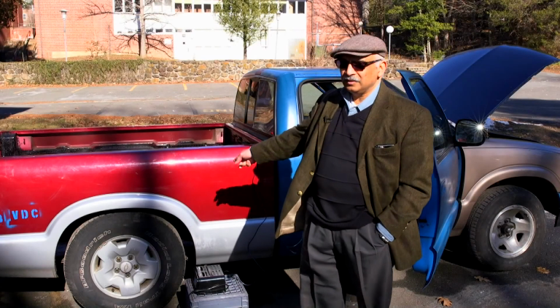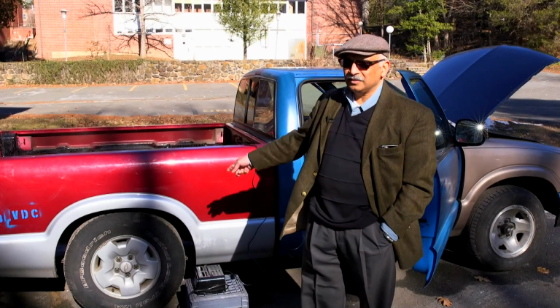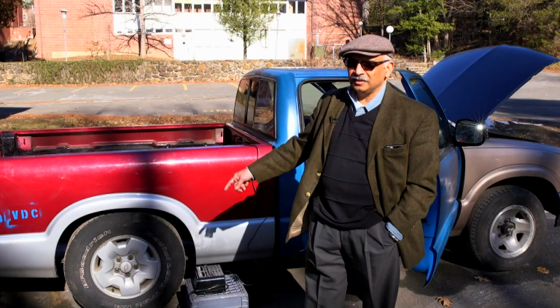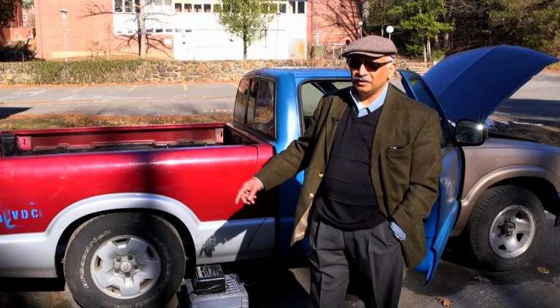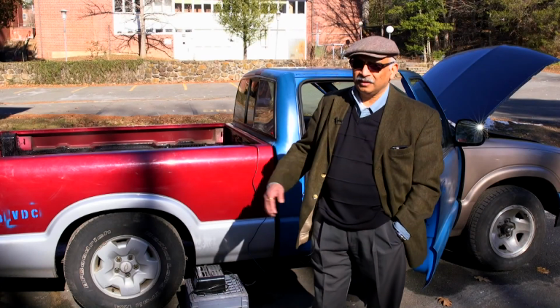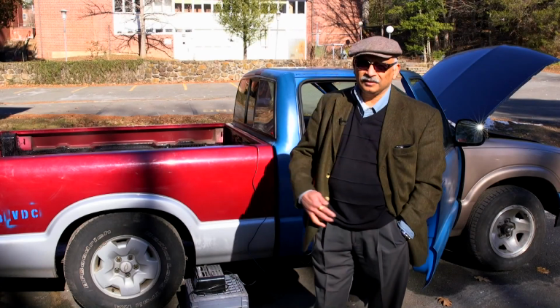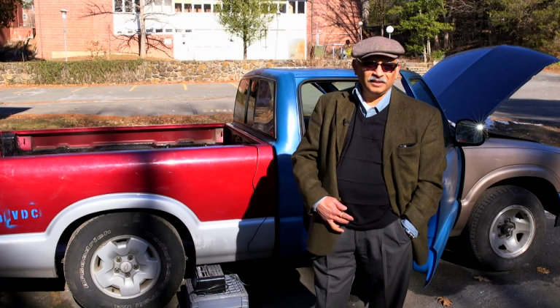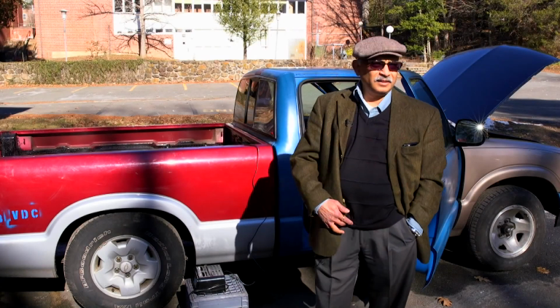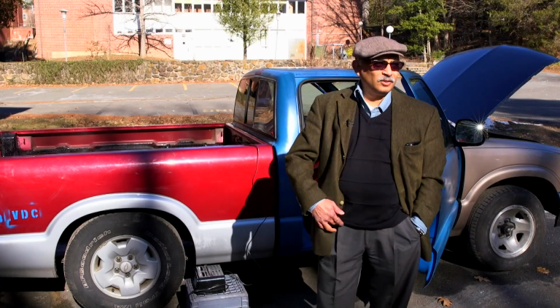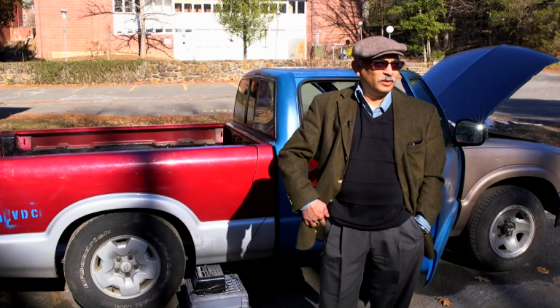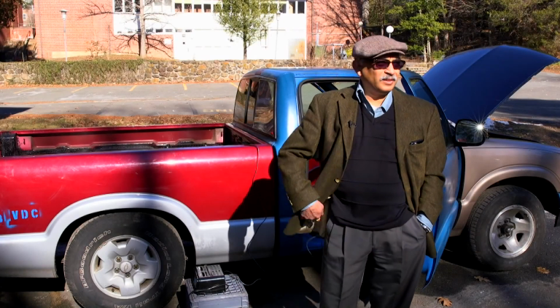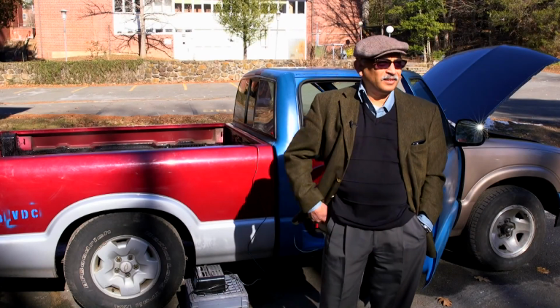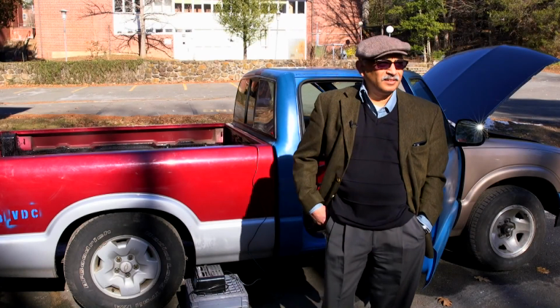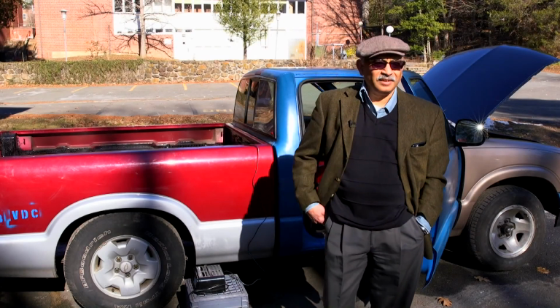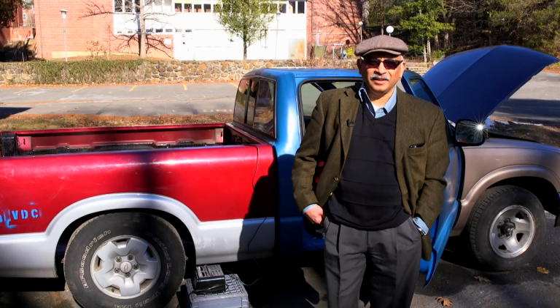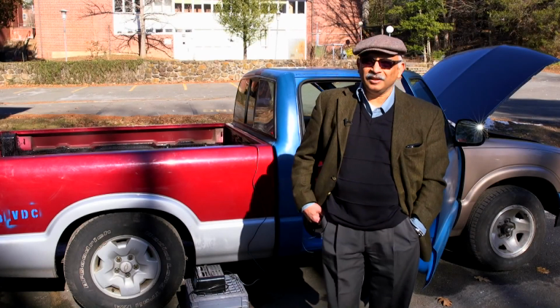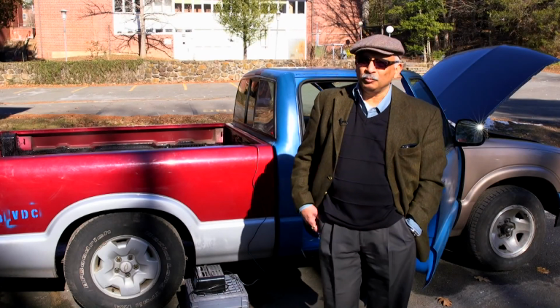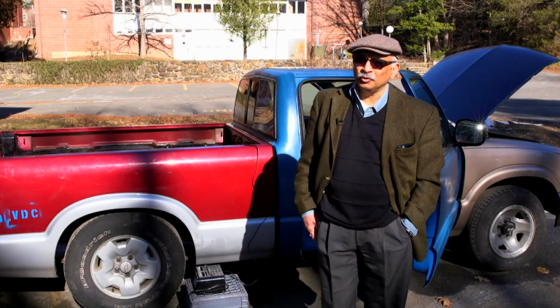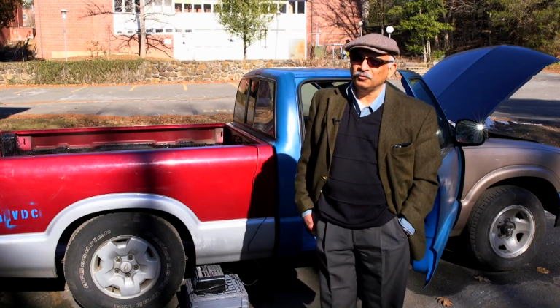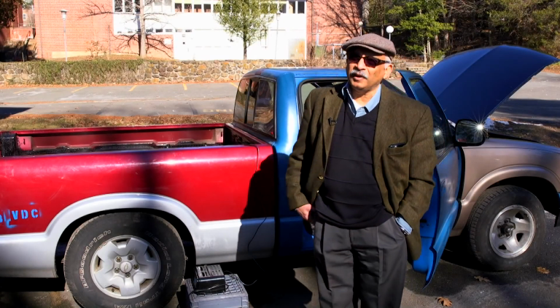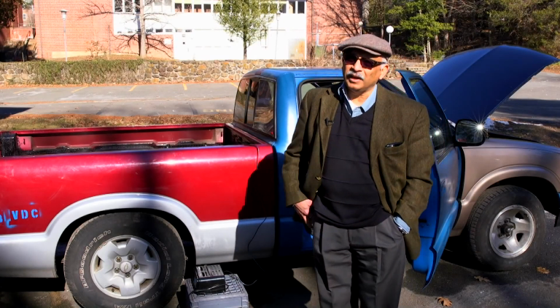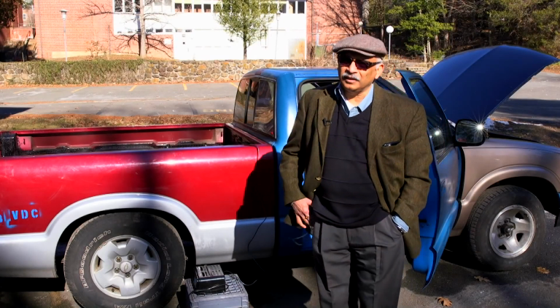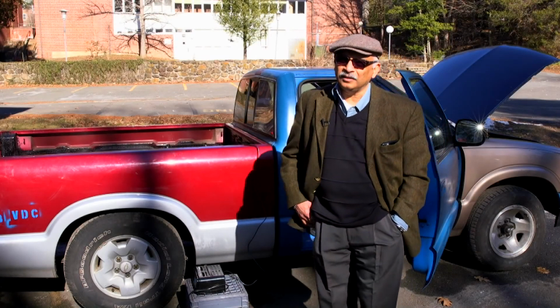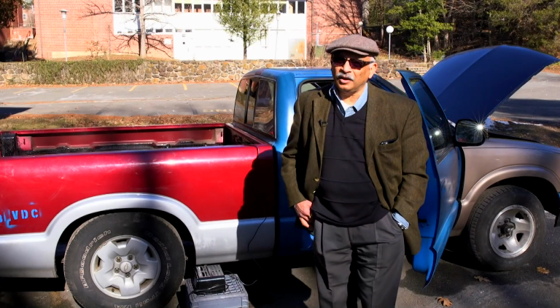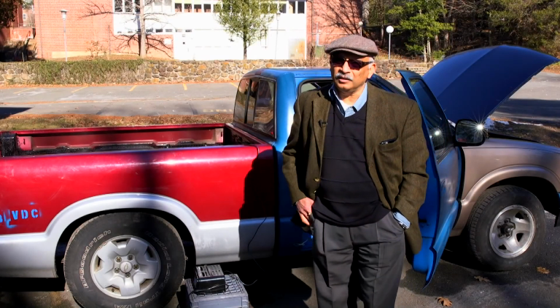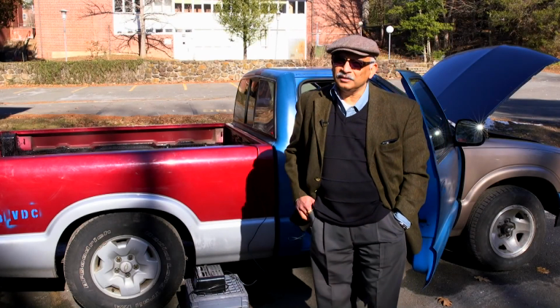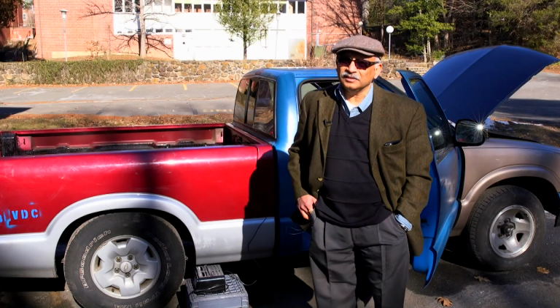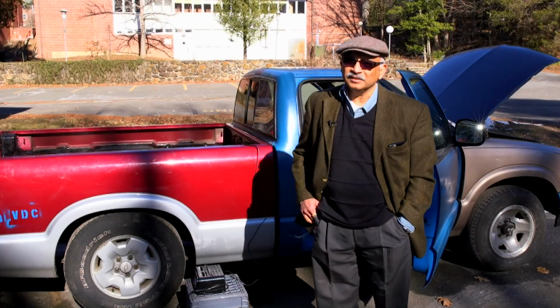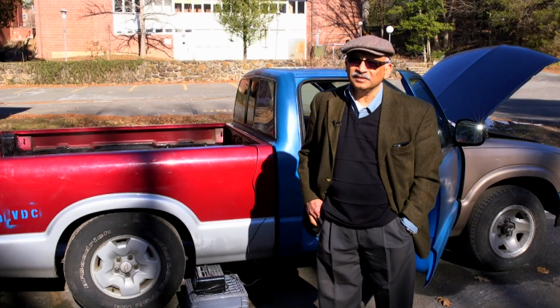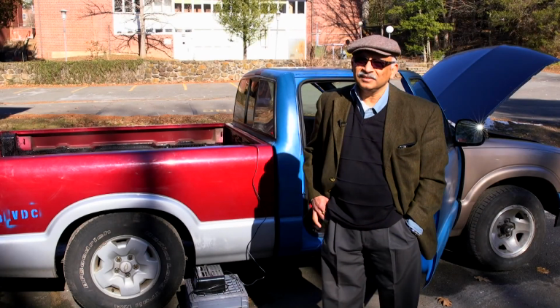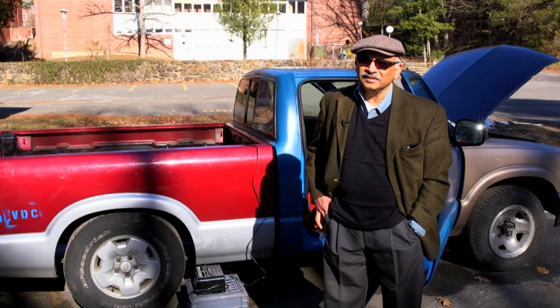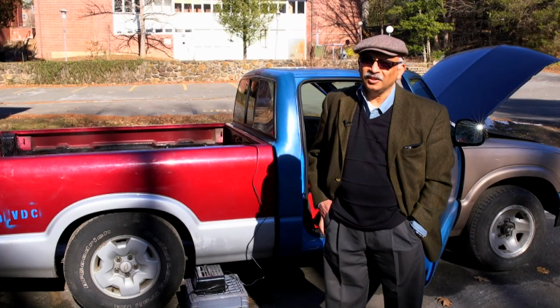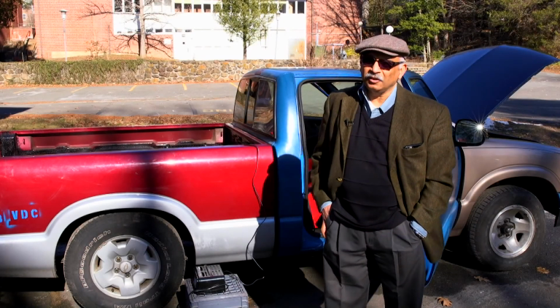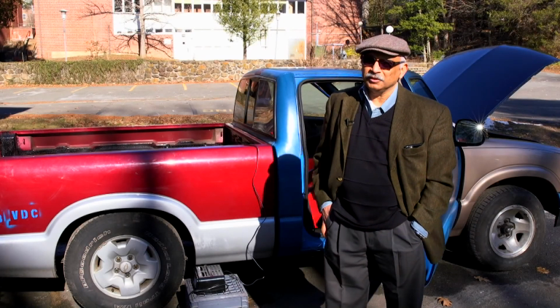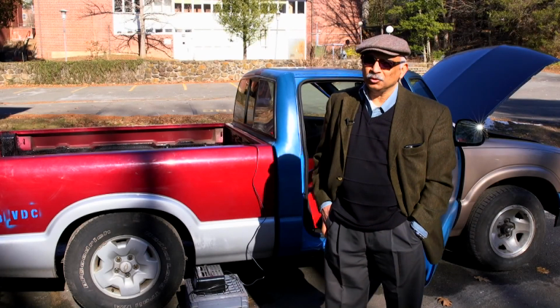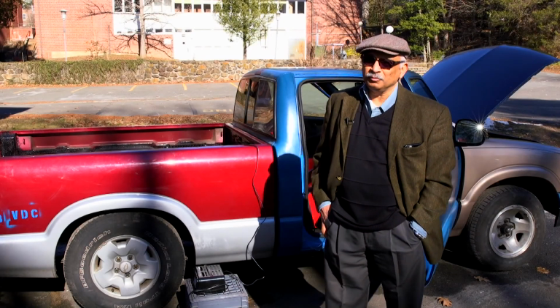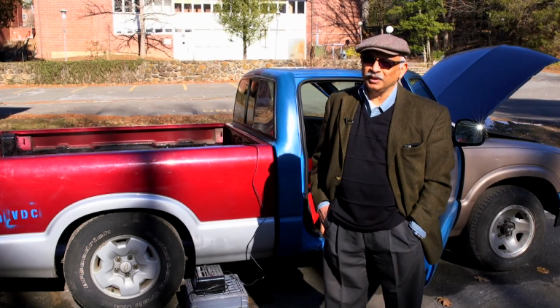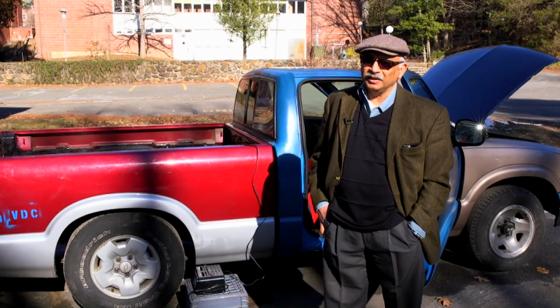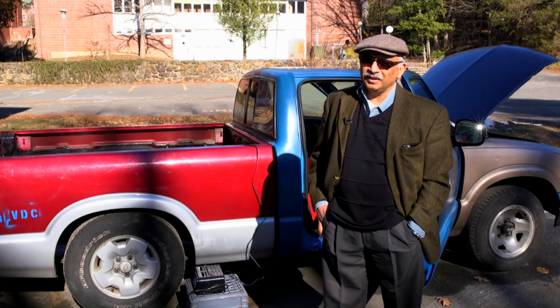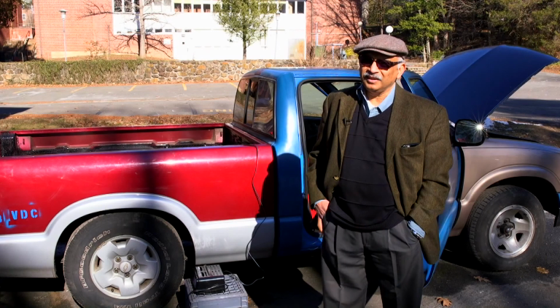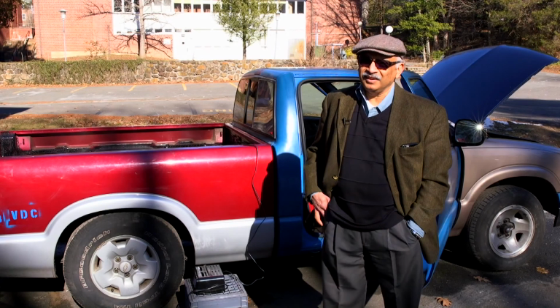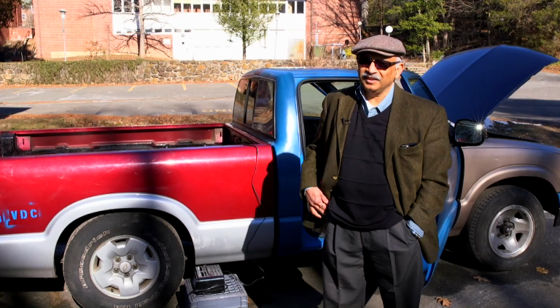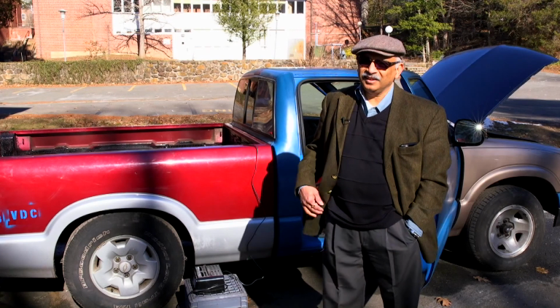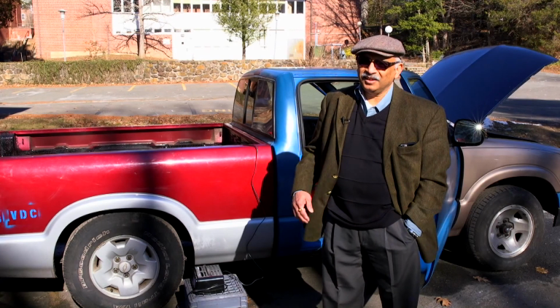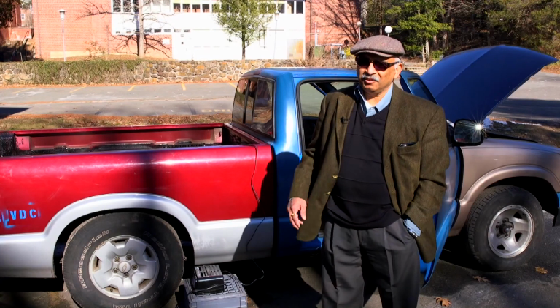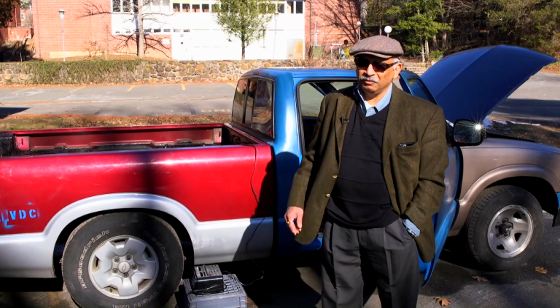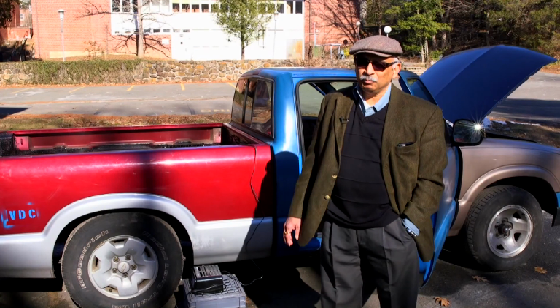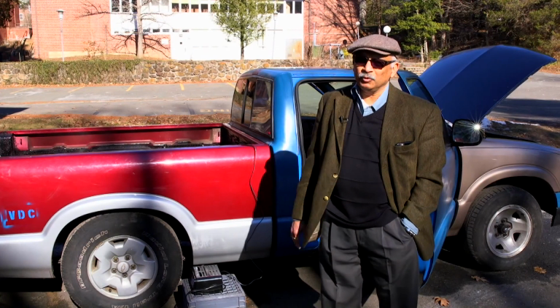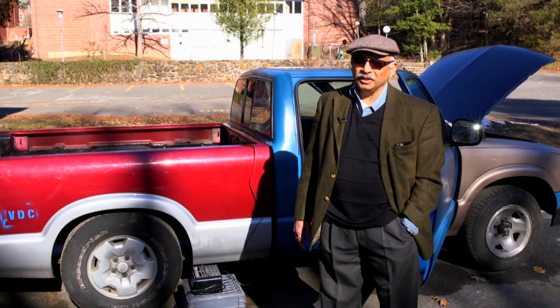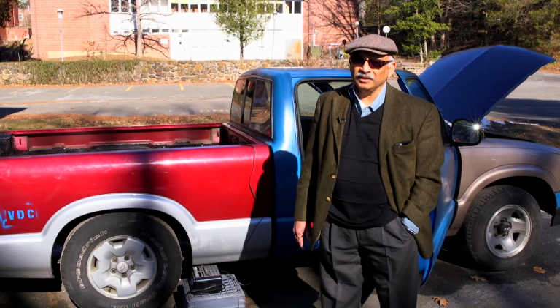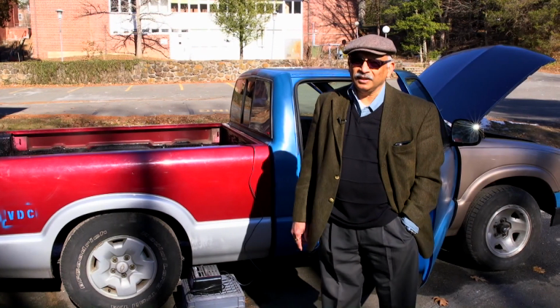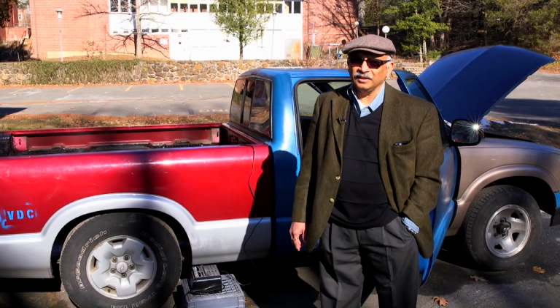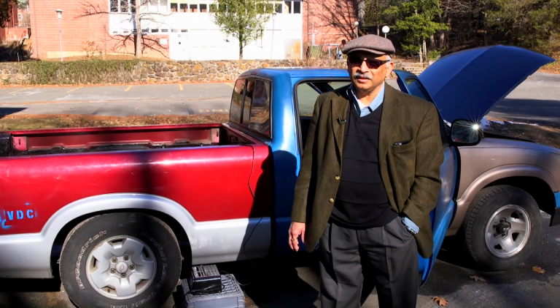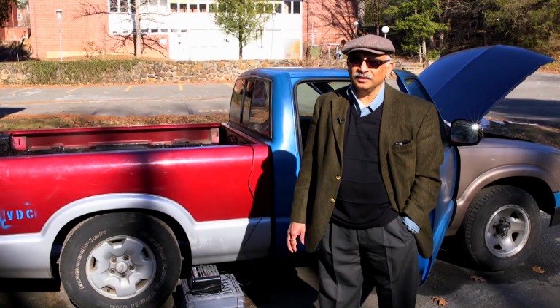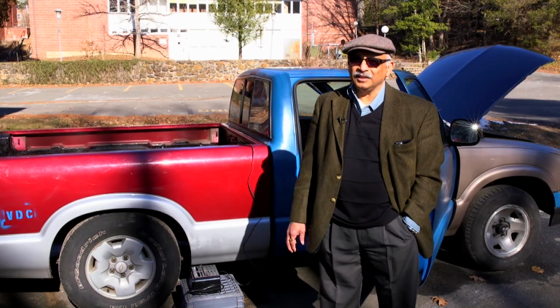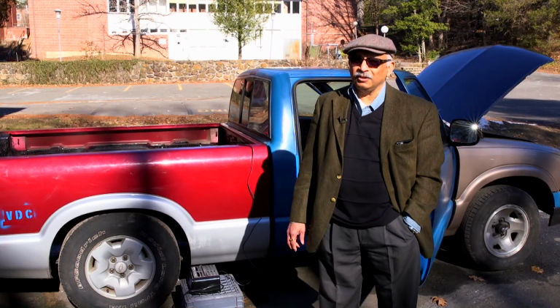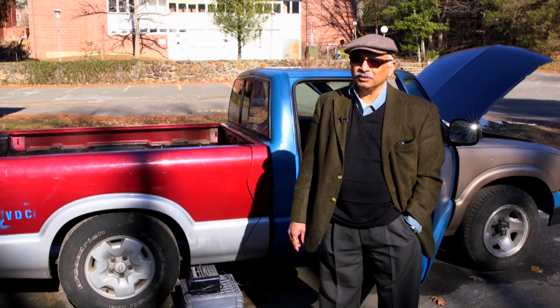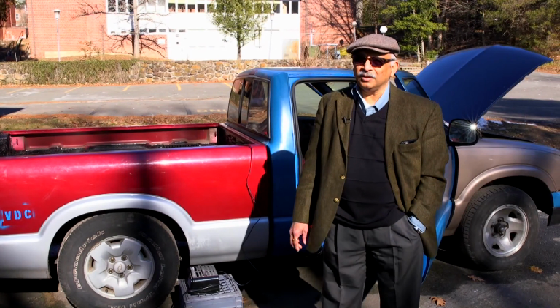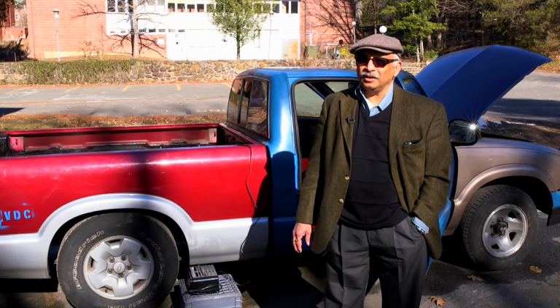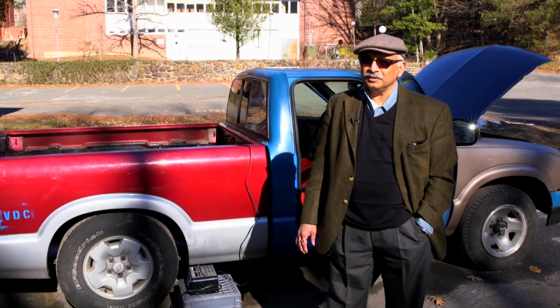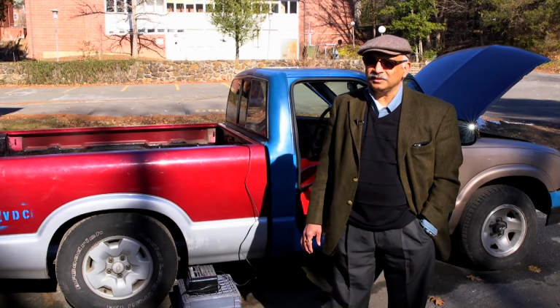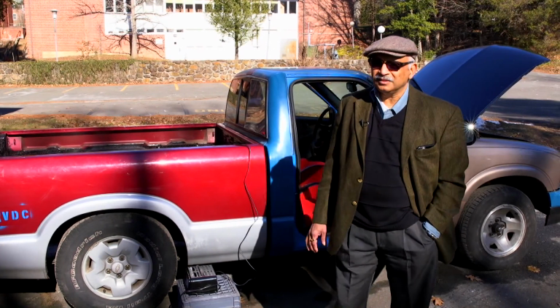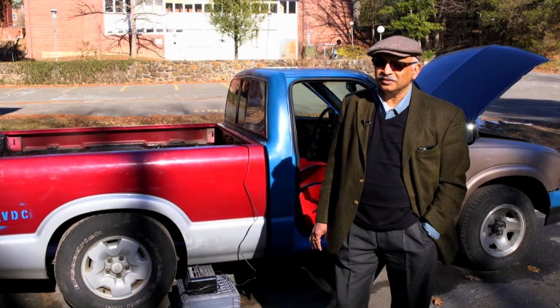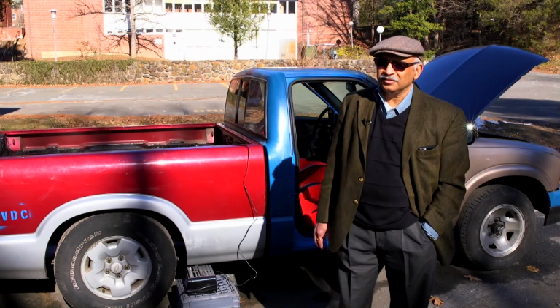This is the truck that he donated, and he put $500 of his own money. We put in another thousand dollars.